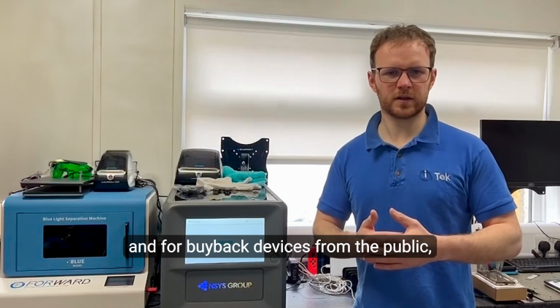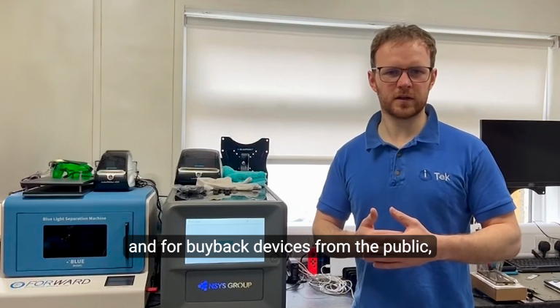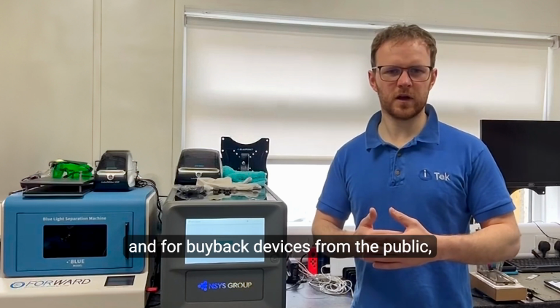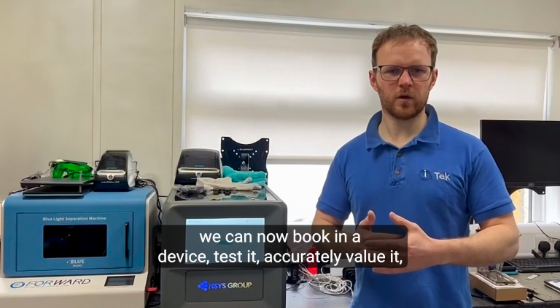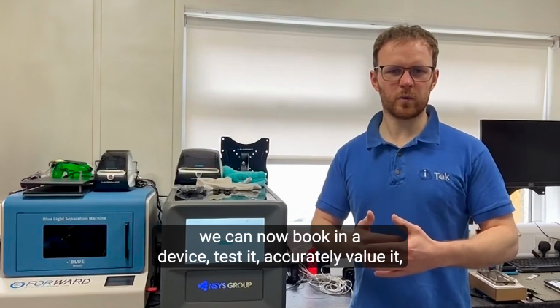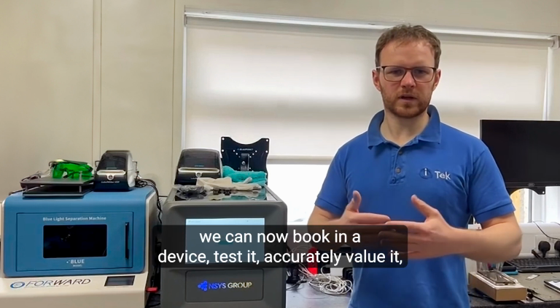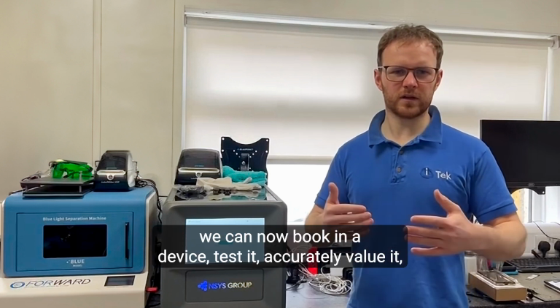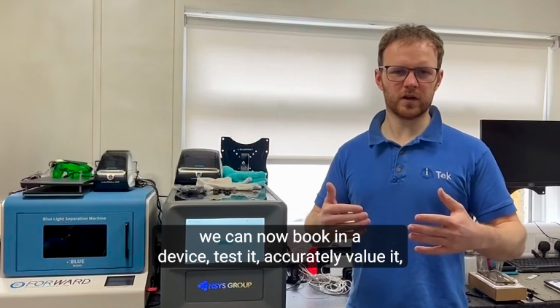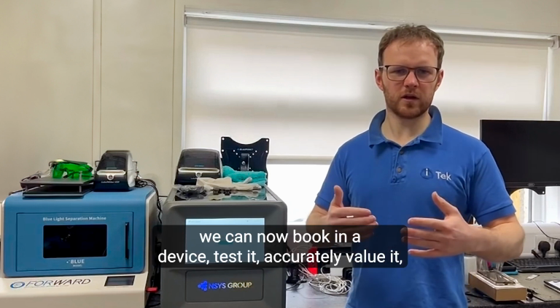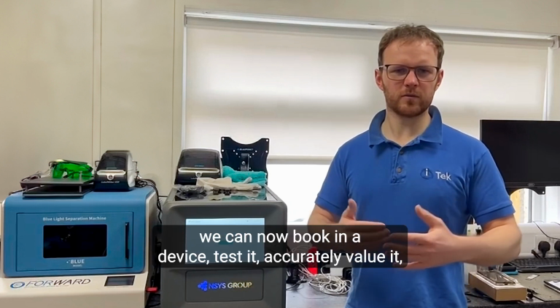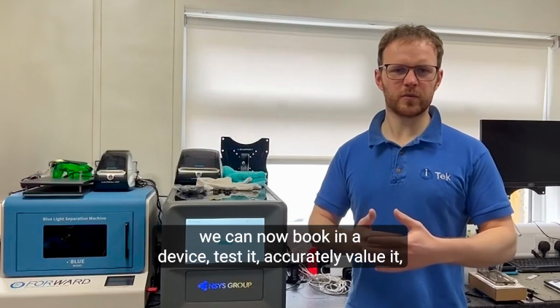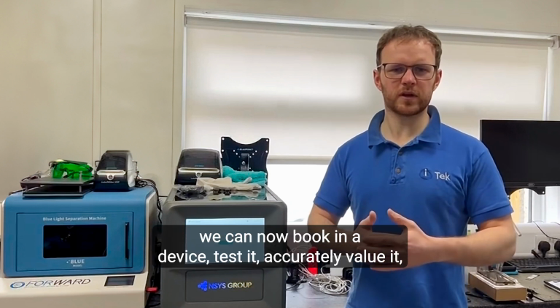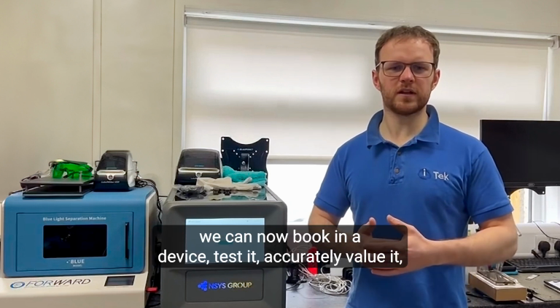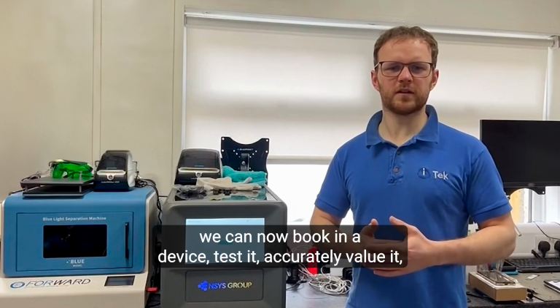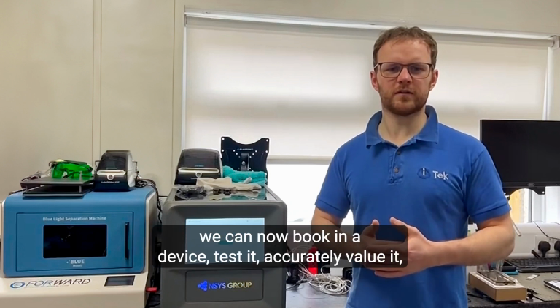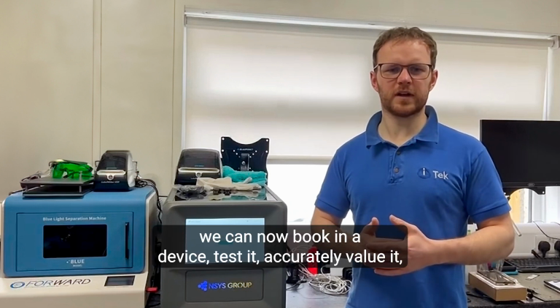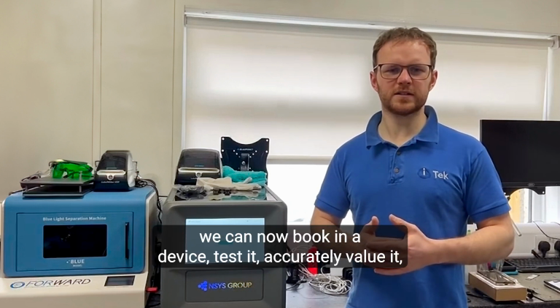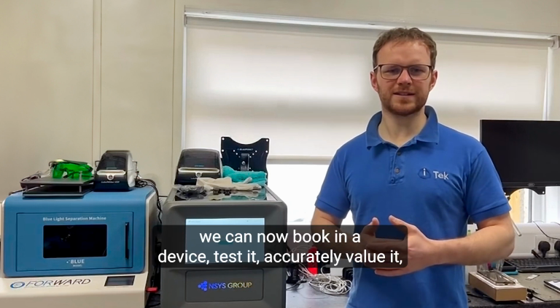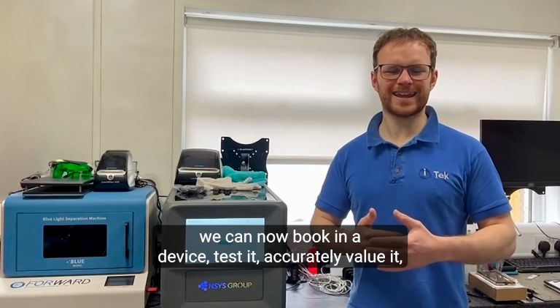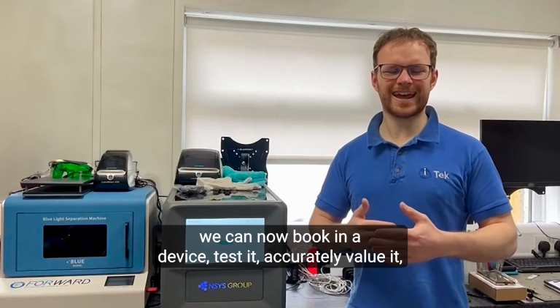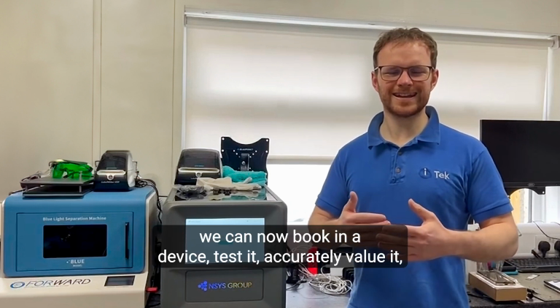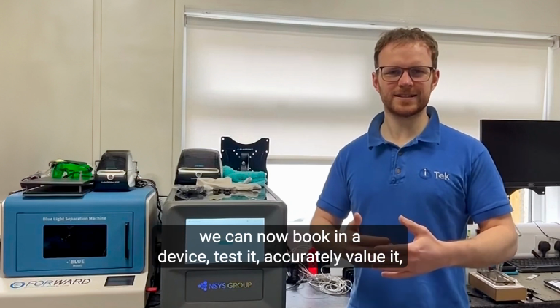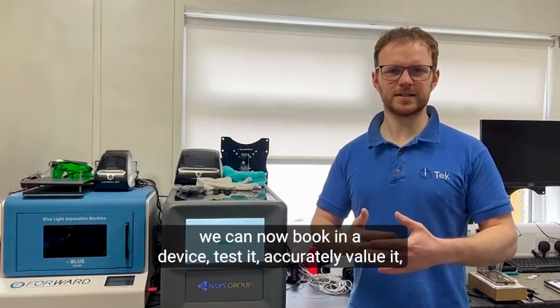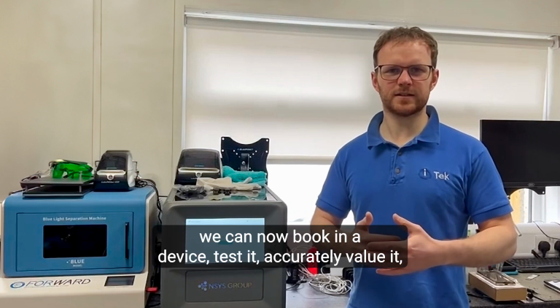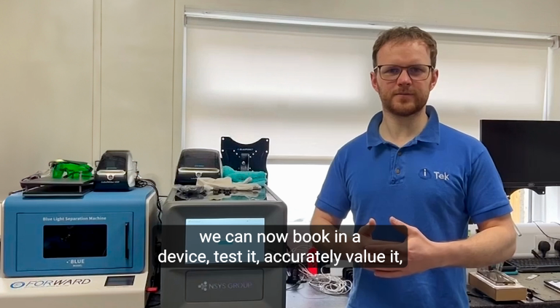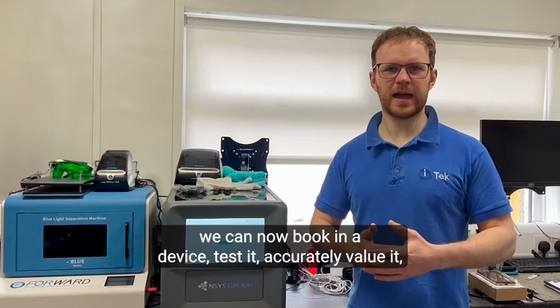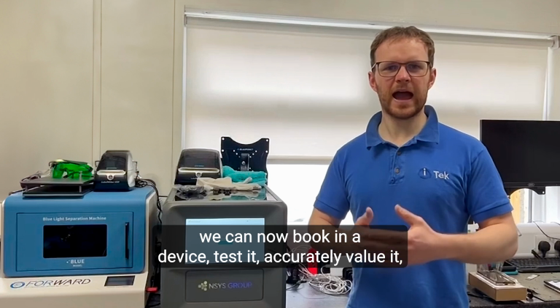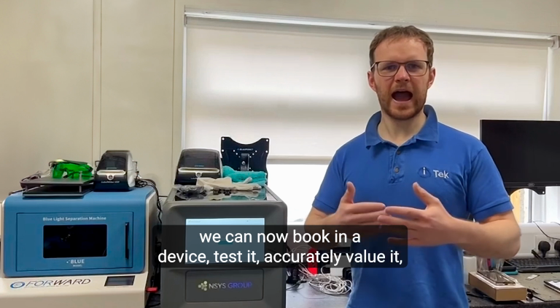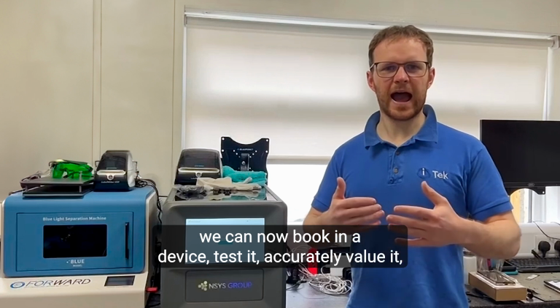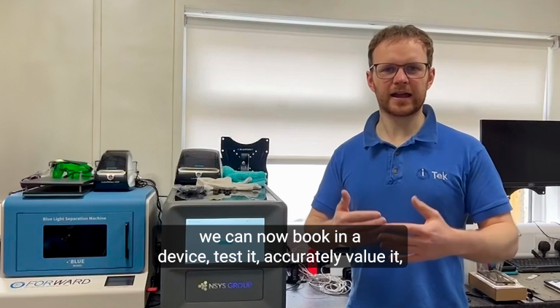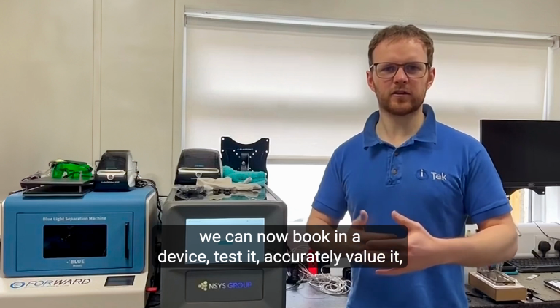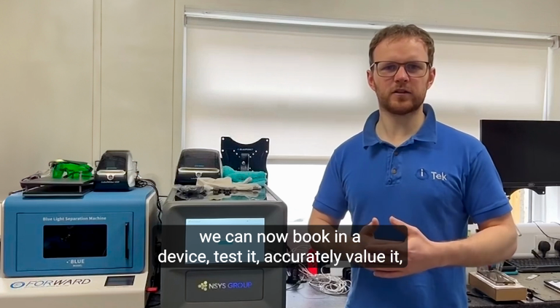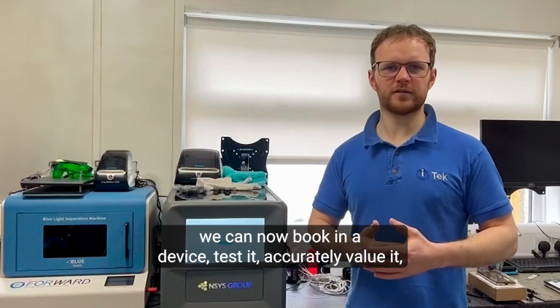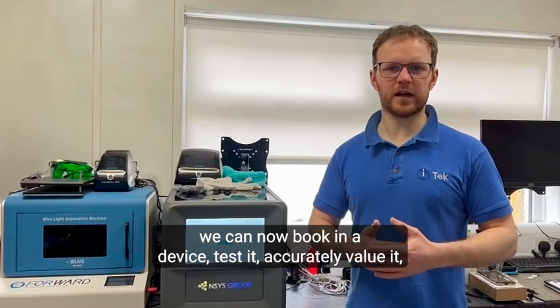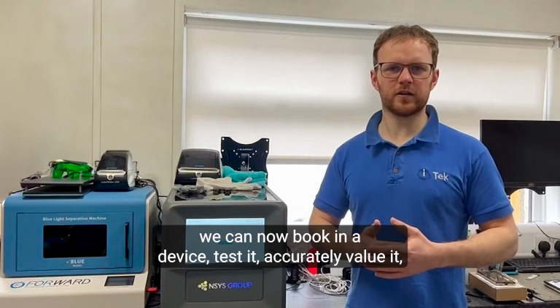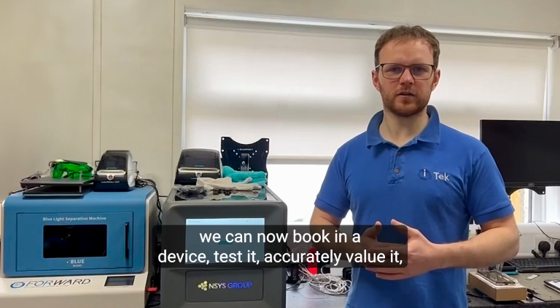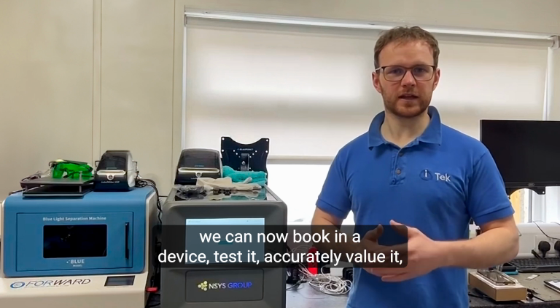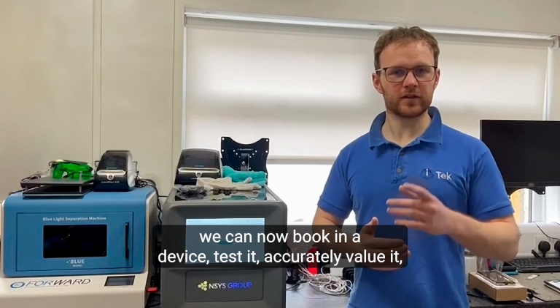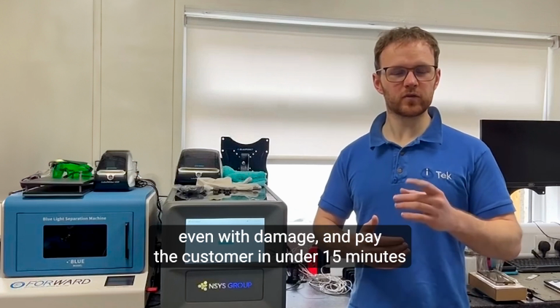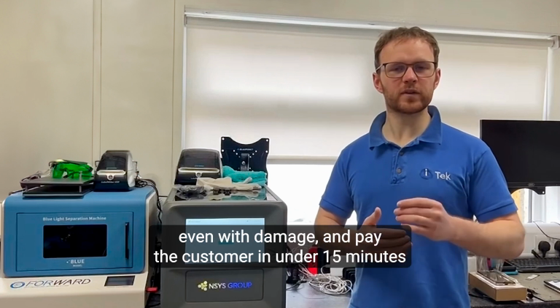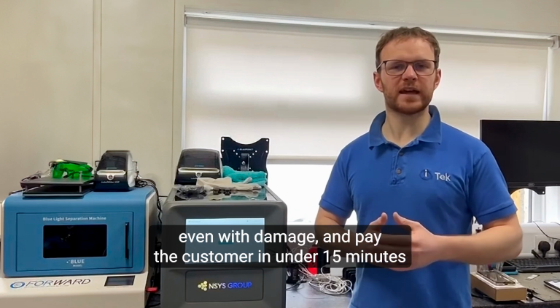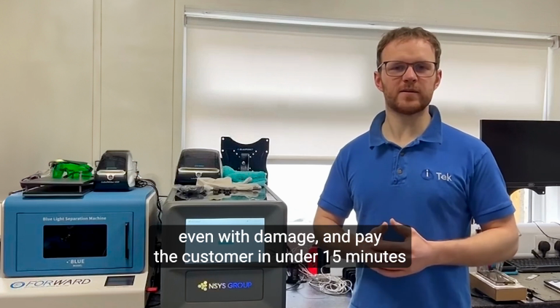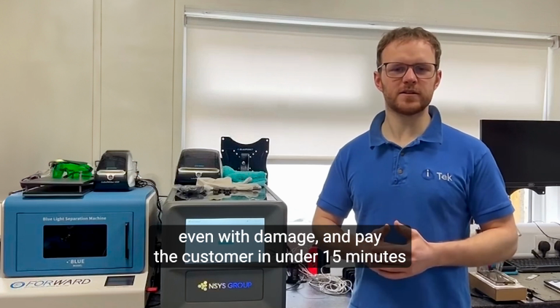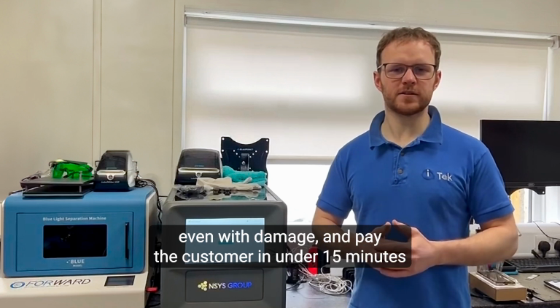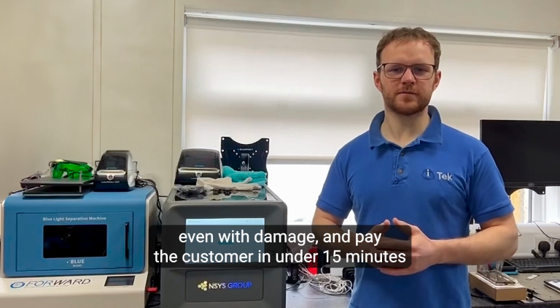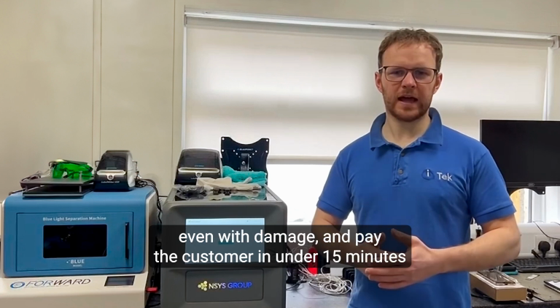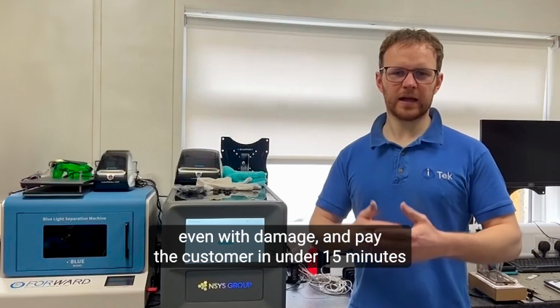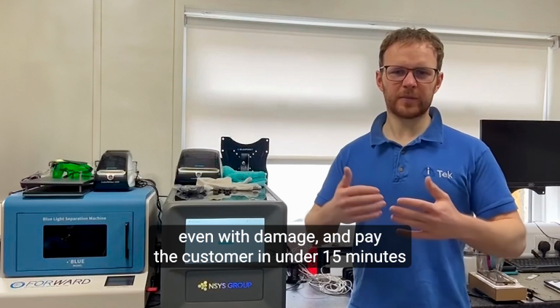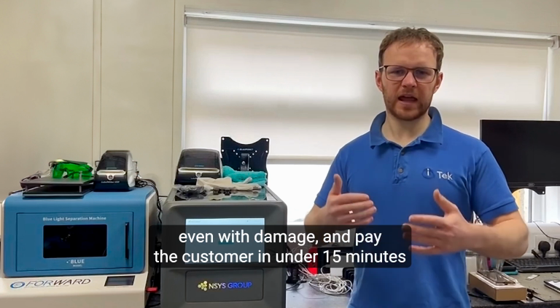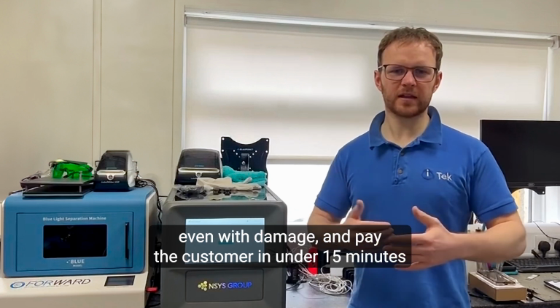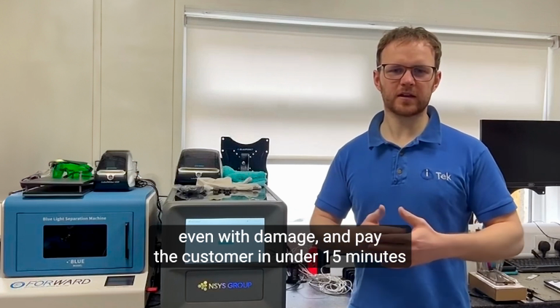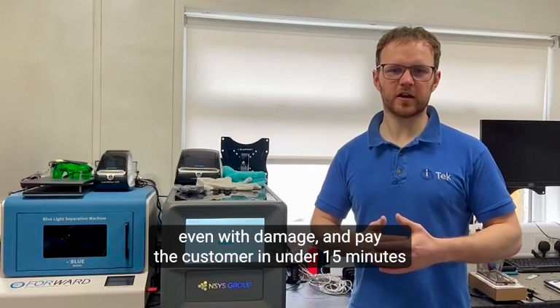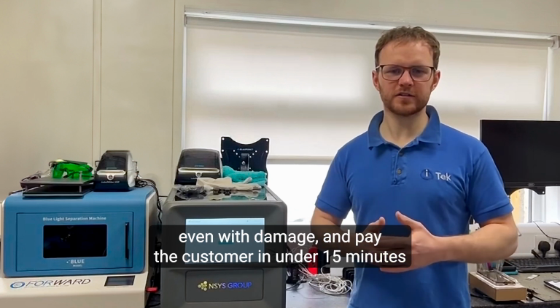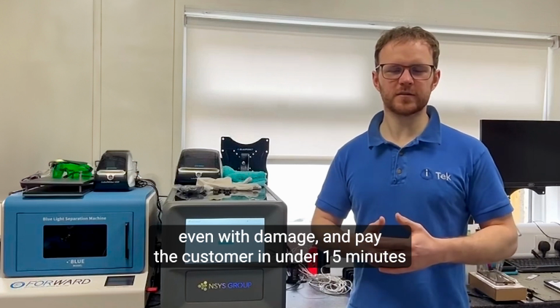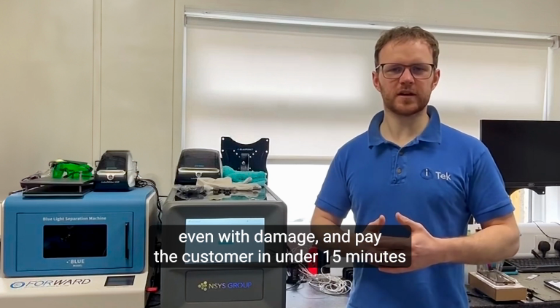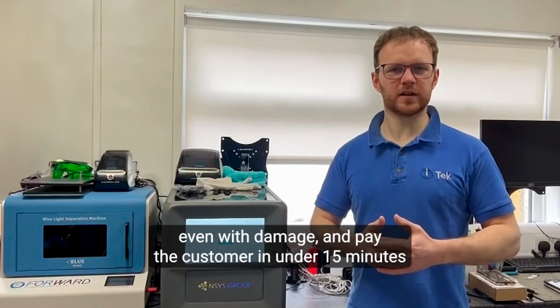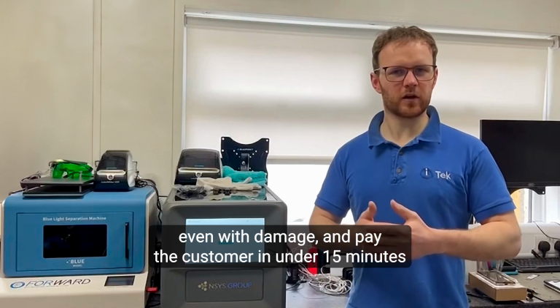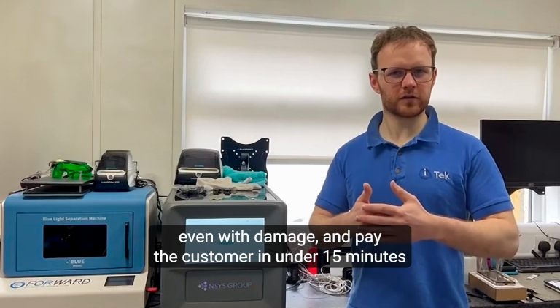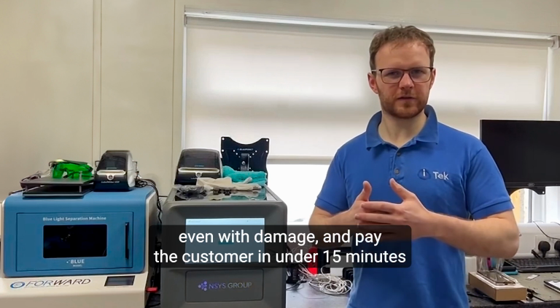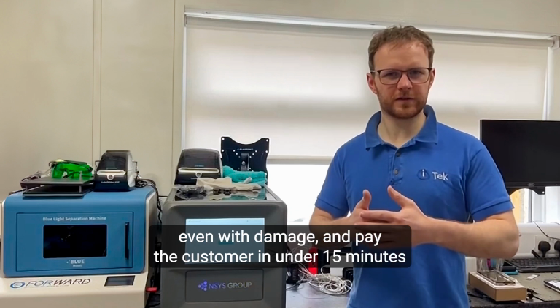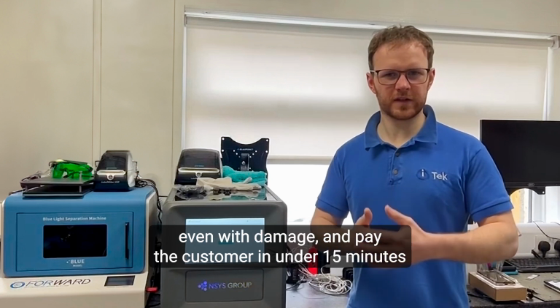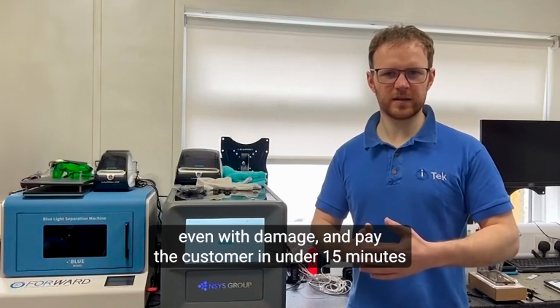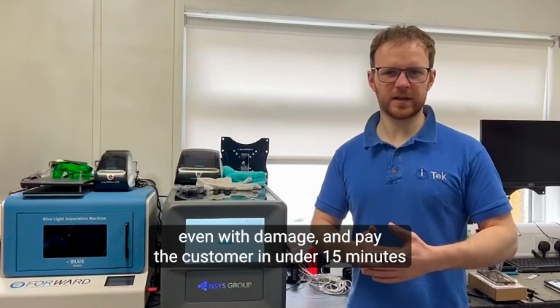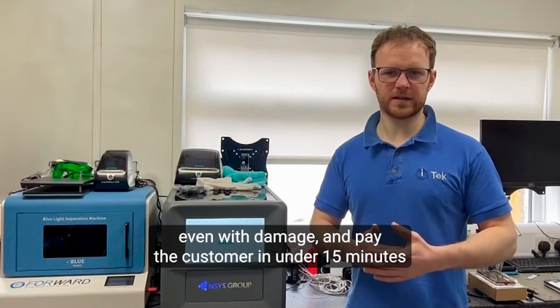We can now book in the device, test it, accurately value it even with damage, and pay the customer in under 15 minutes.